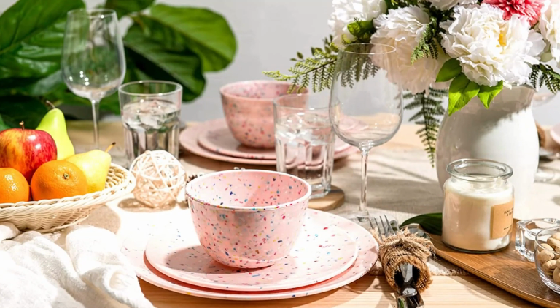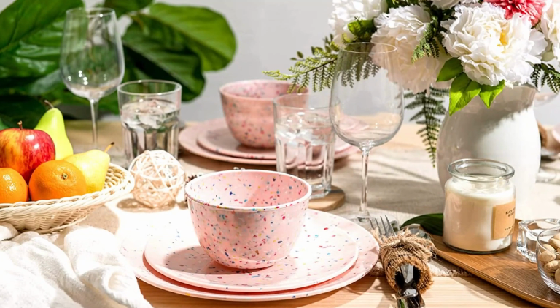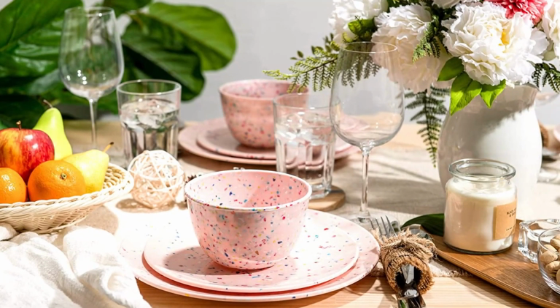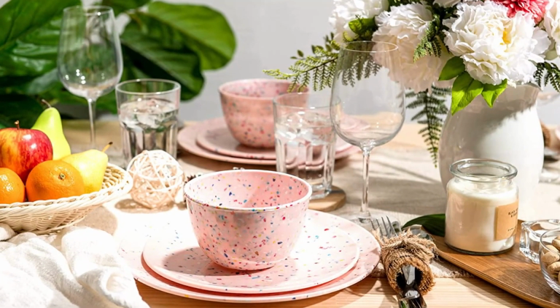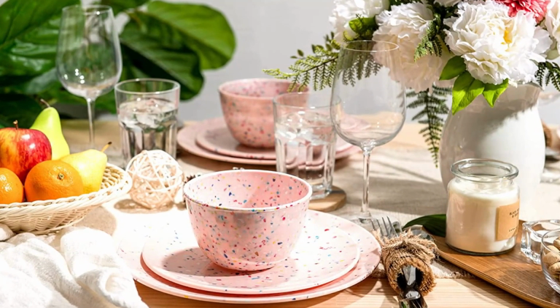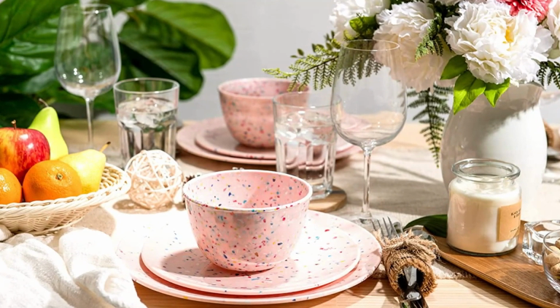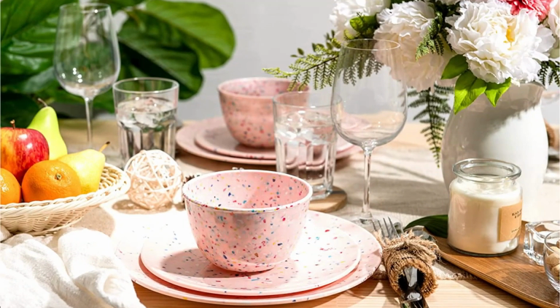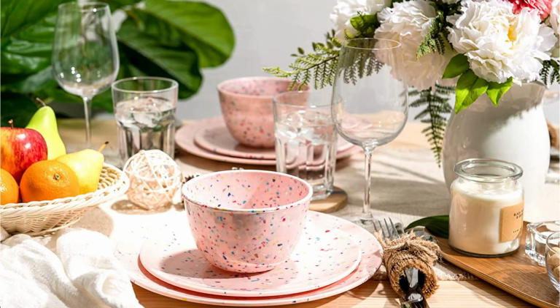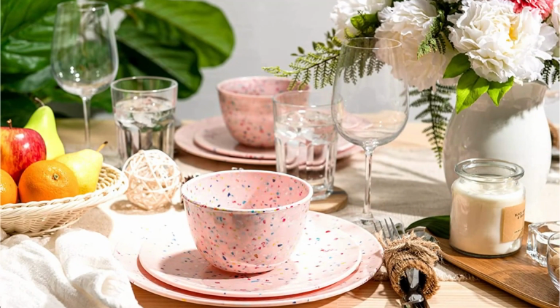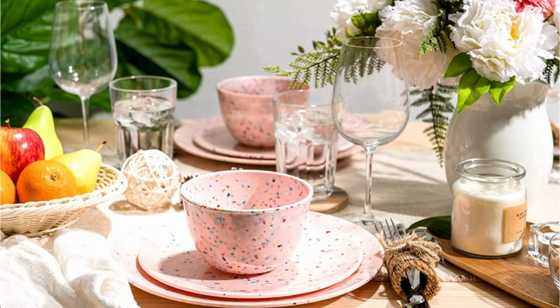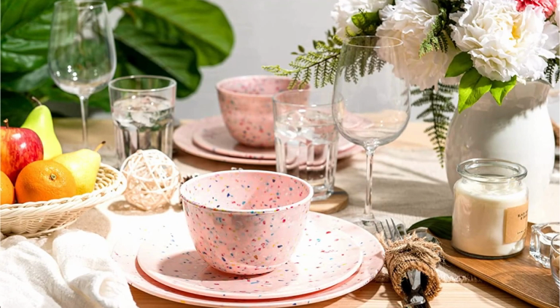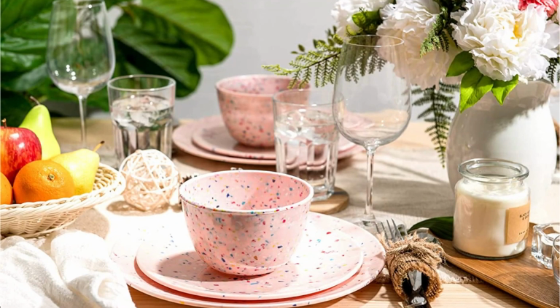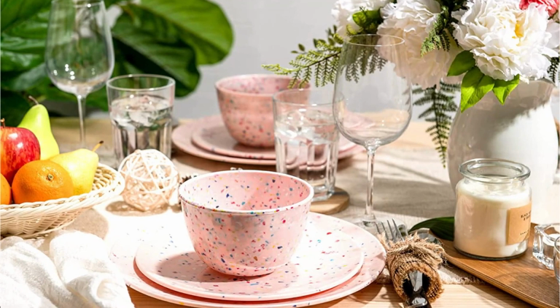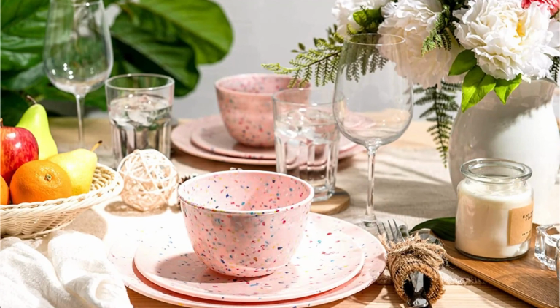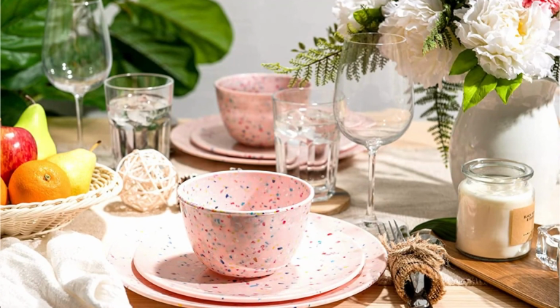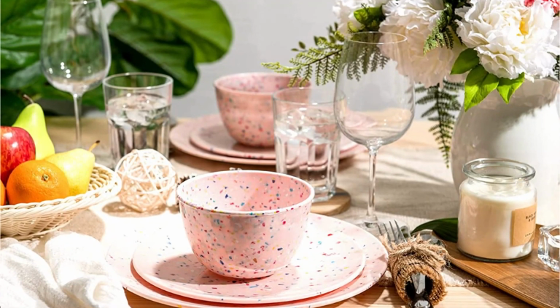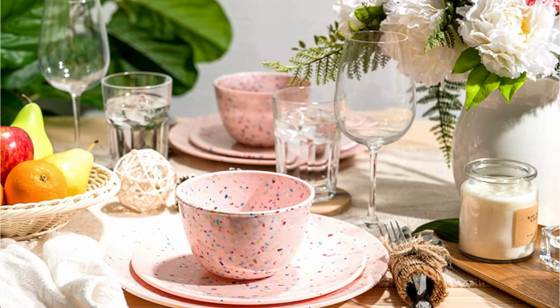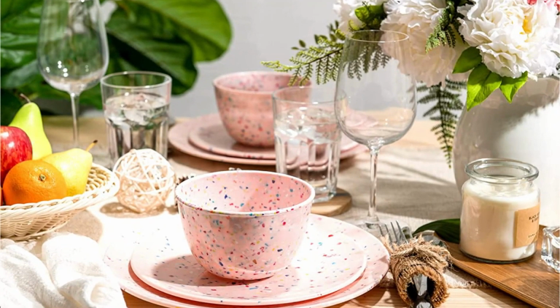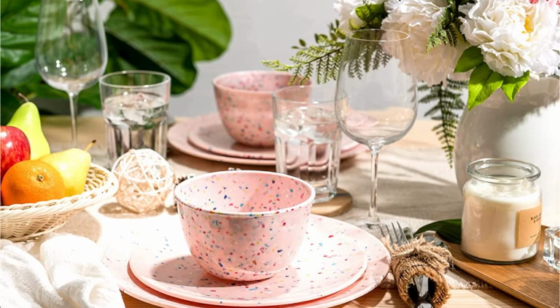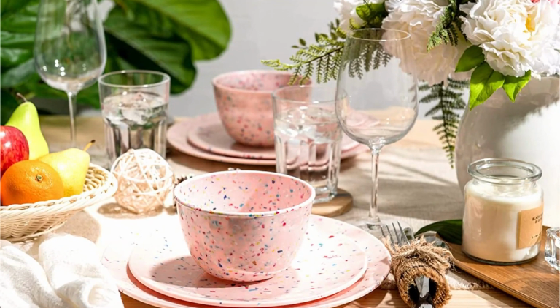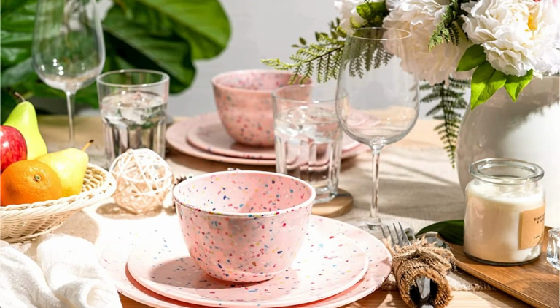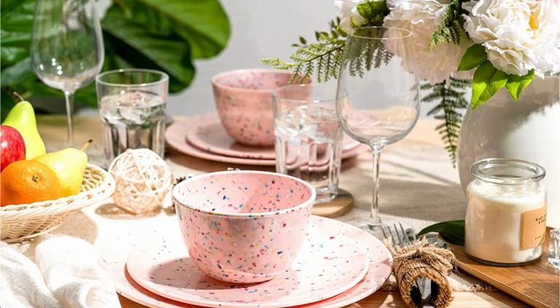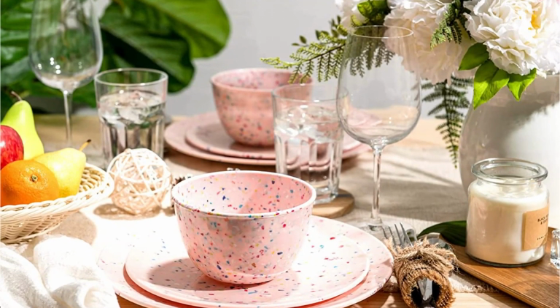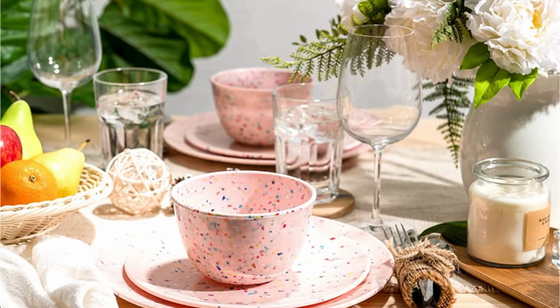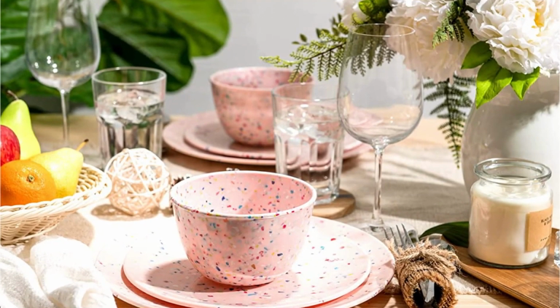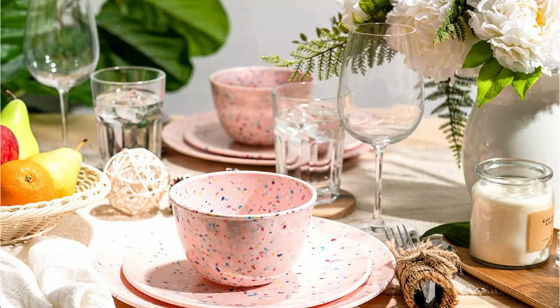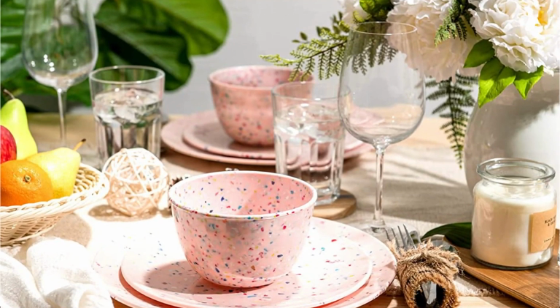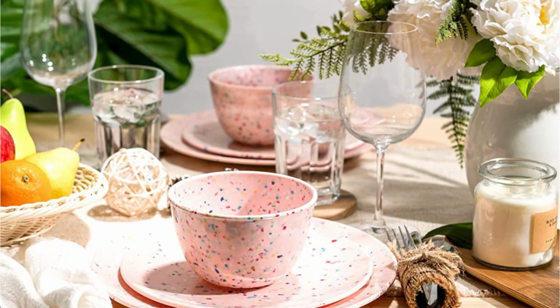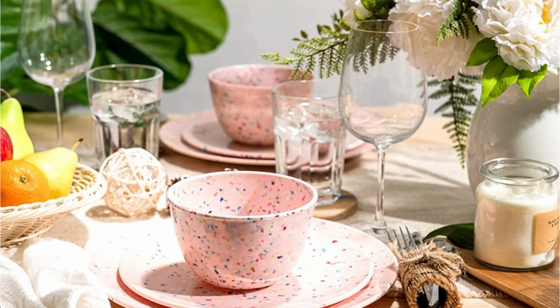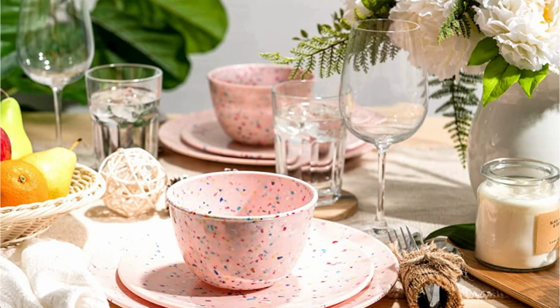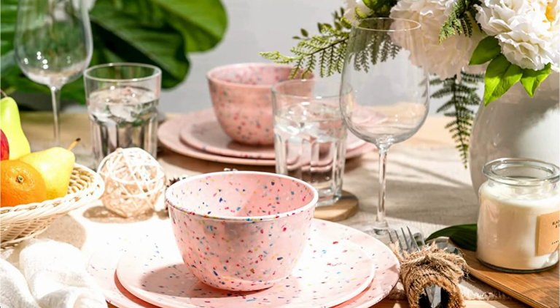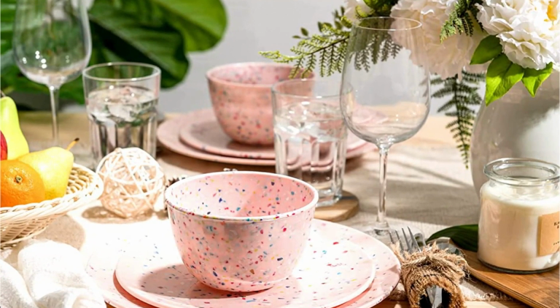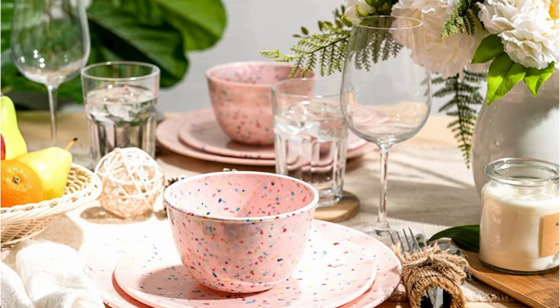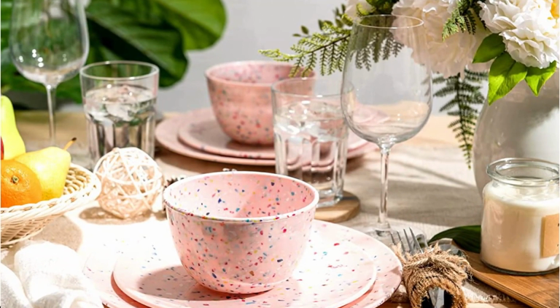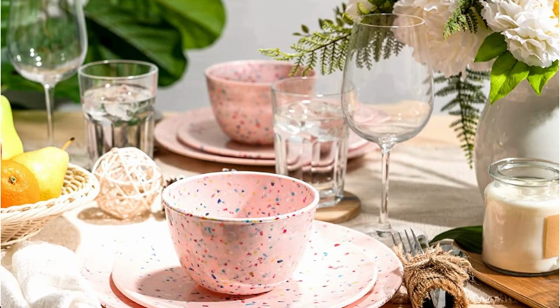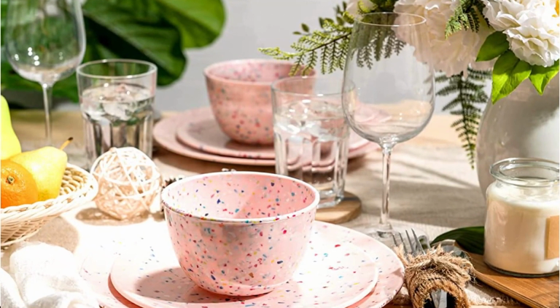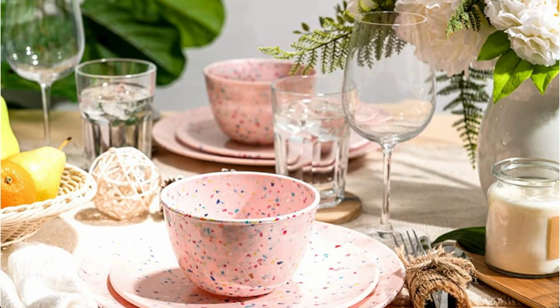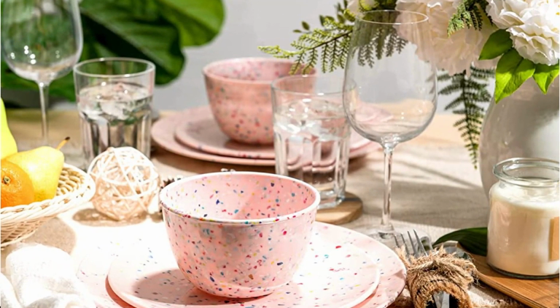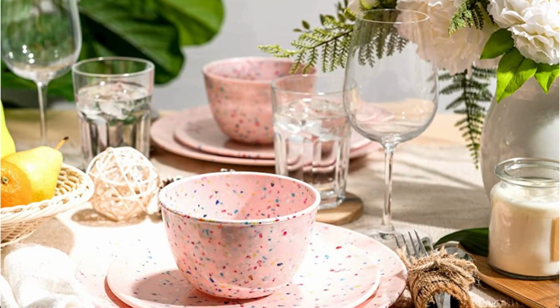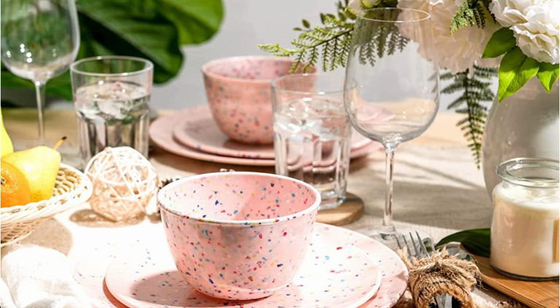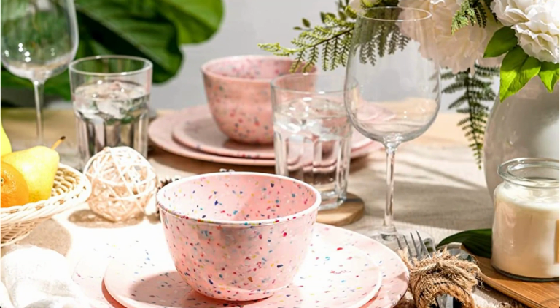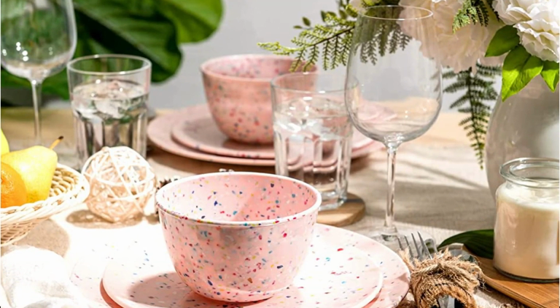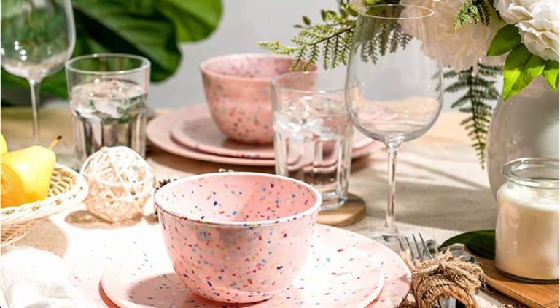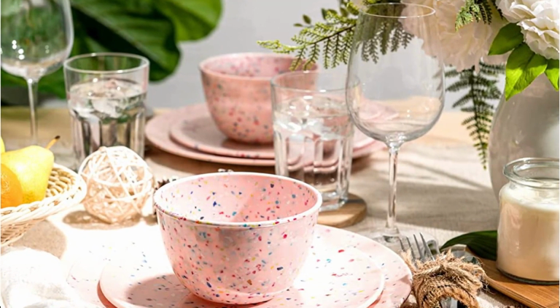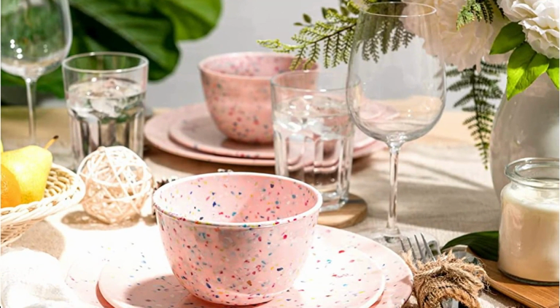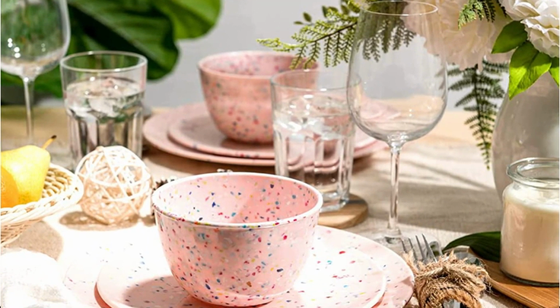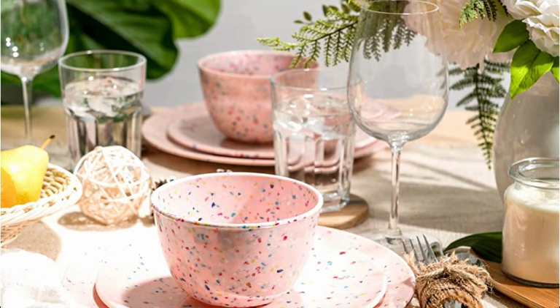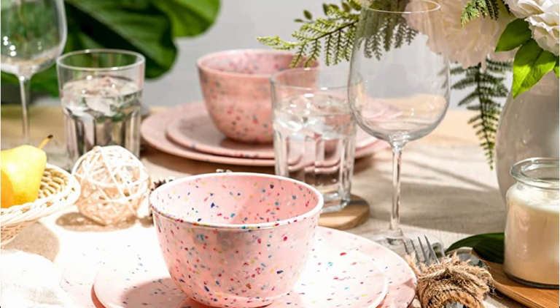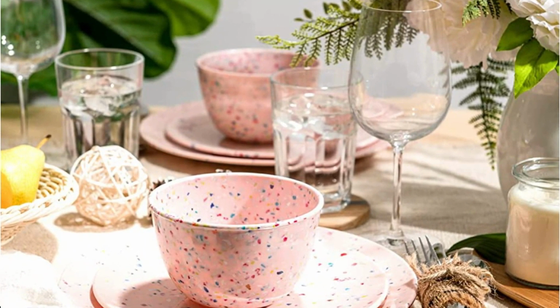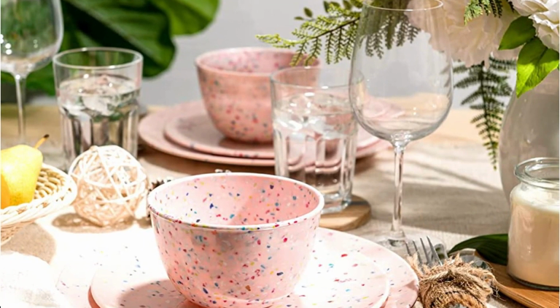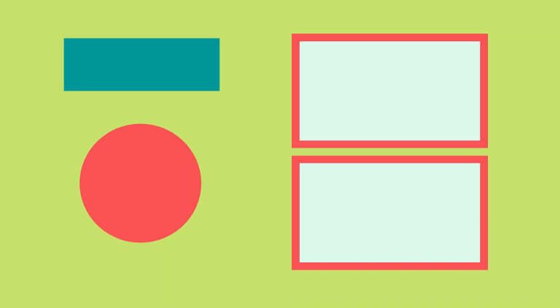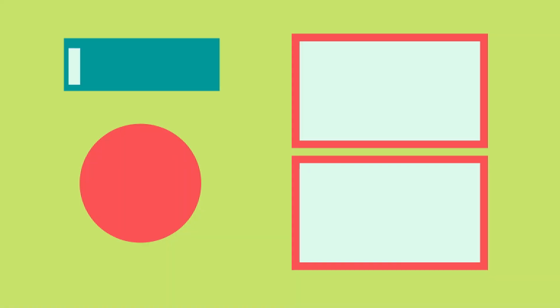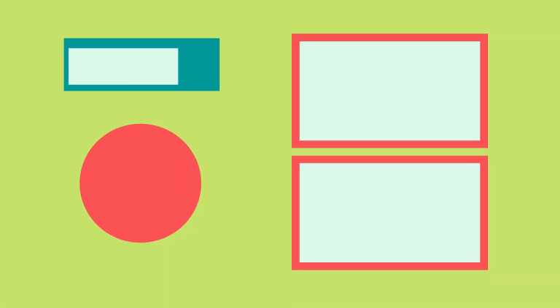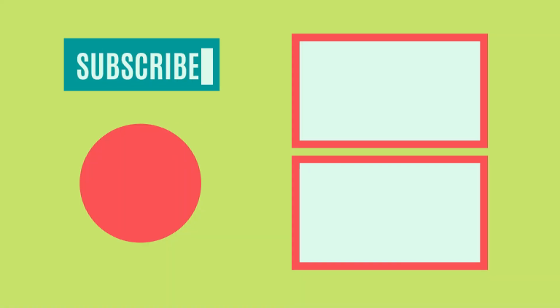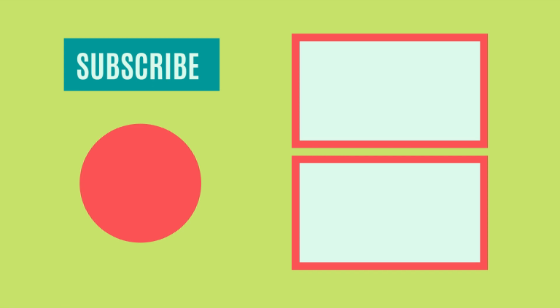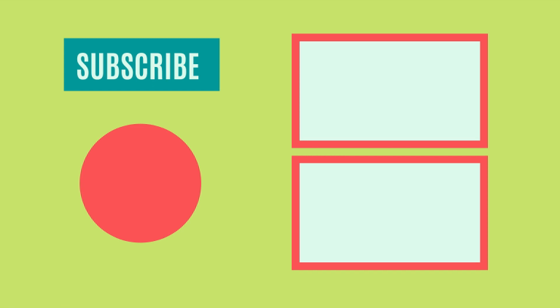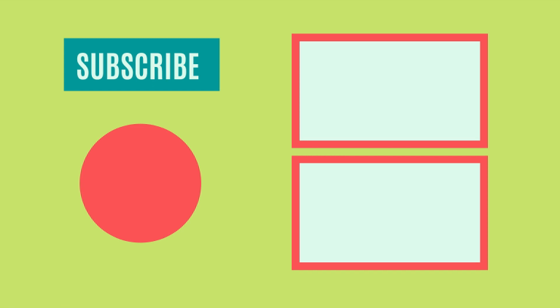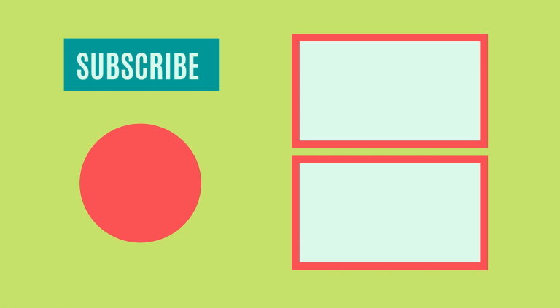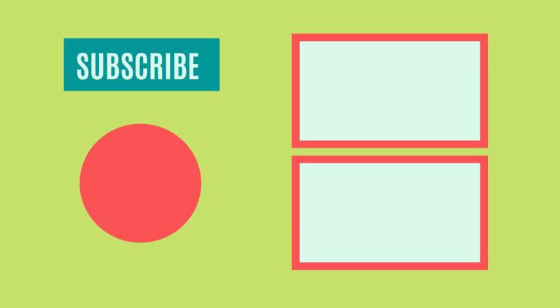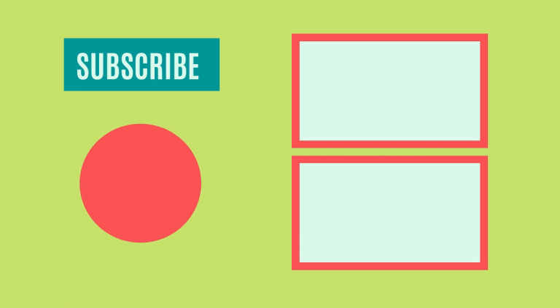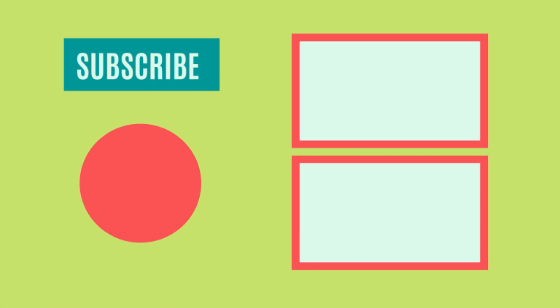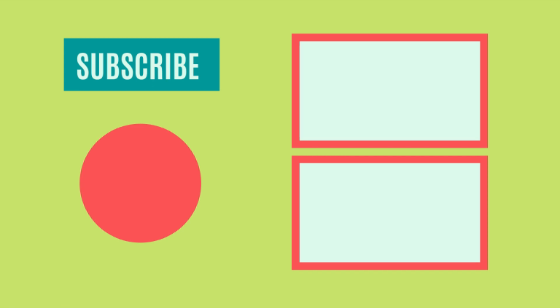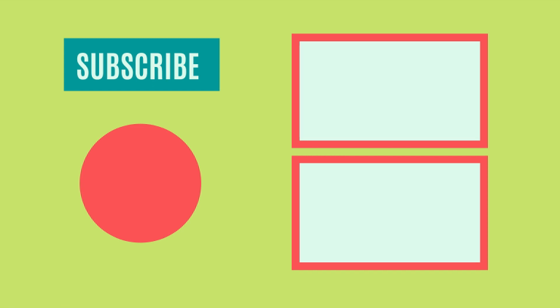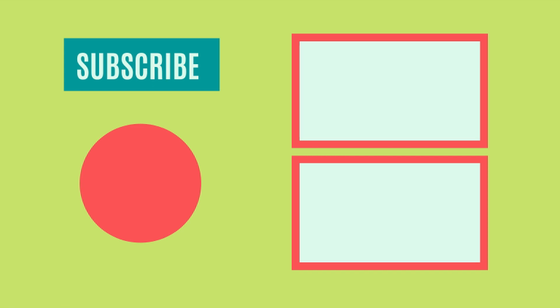So that sums up today's video. We hope you enjoyed it, and if you did, please leave a like on the video. And if you're new here, hit that subscribe button. Until the next video, have a great day!